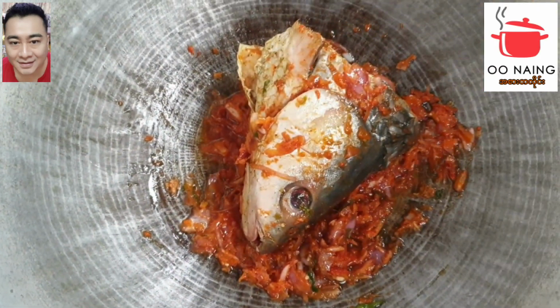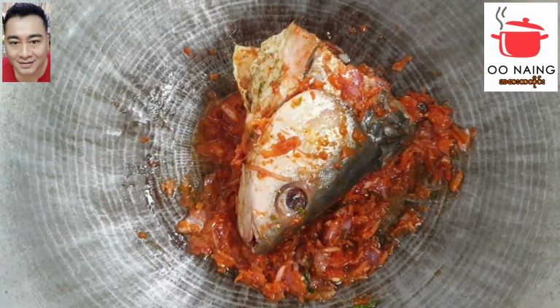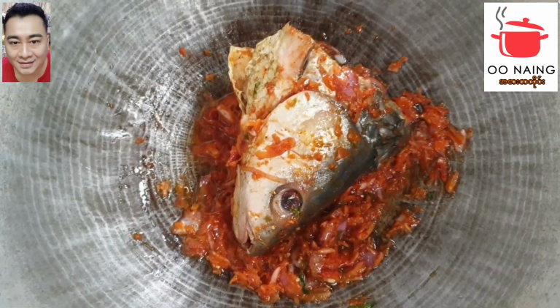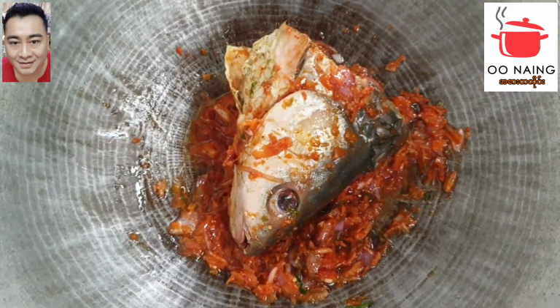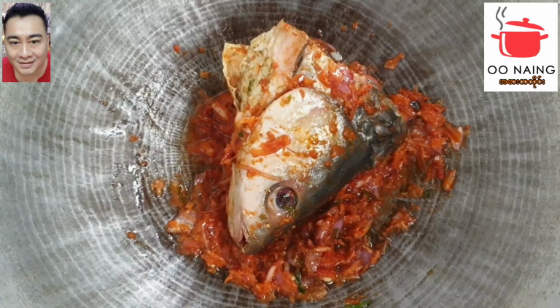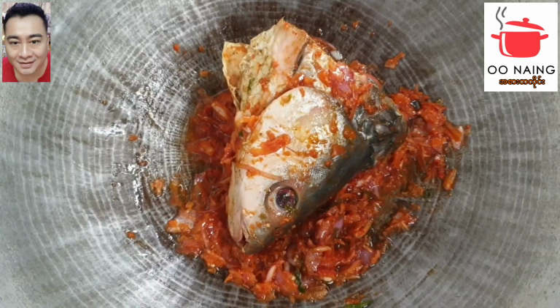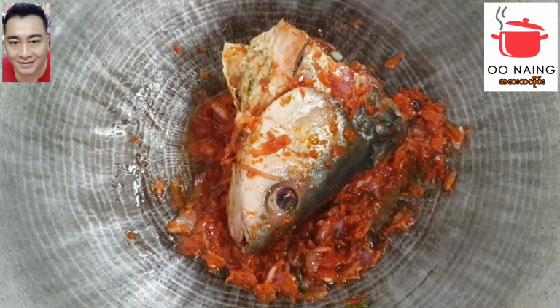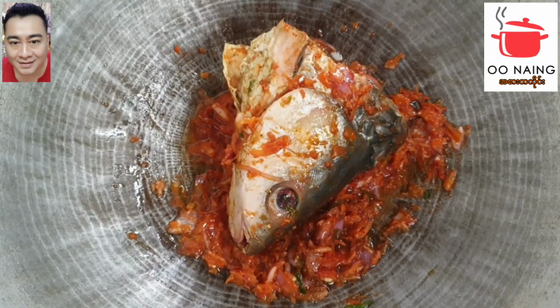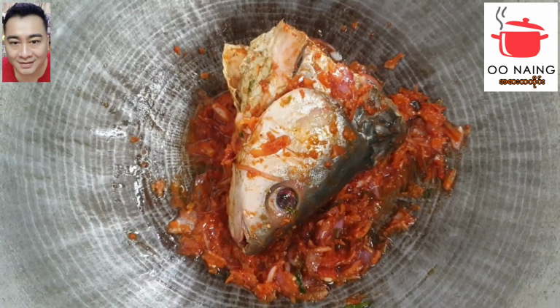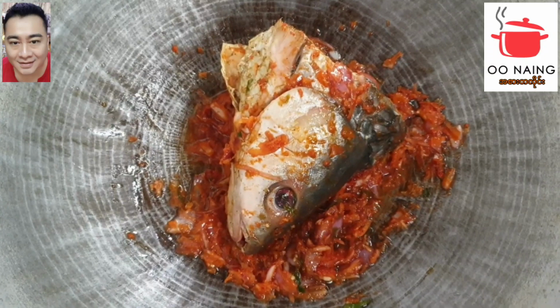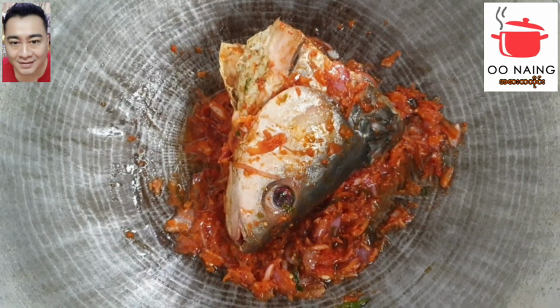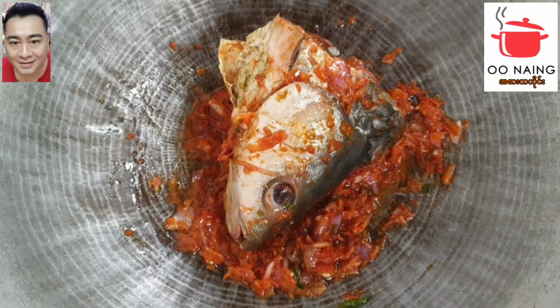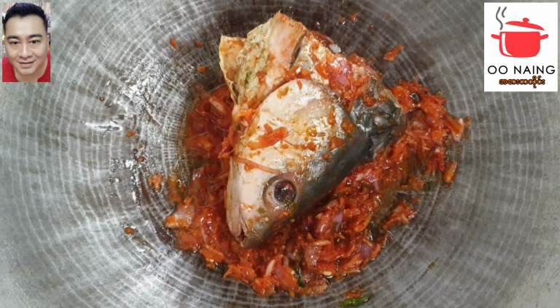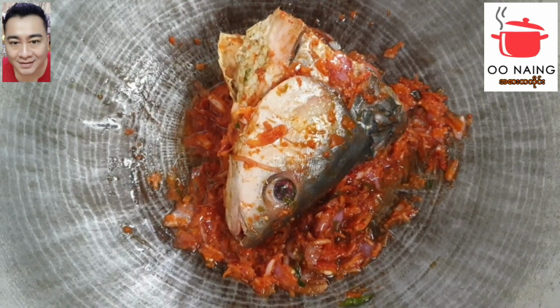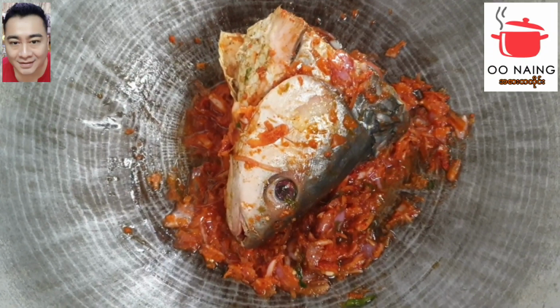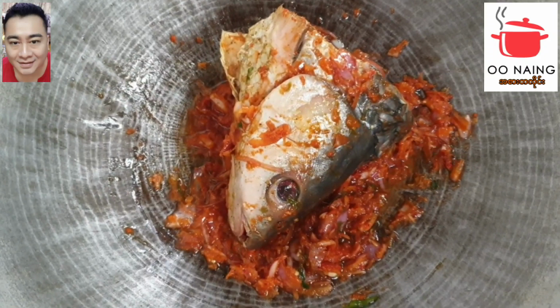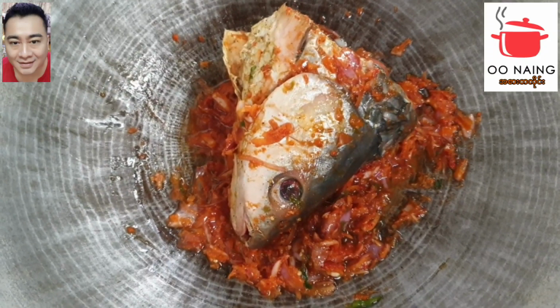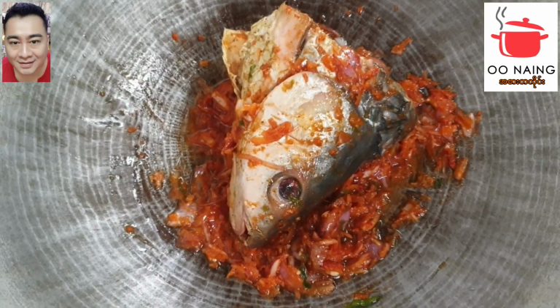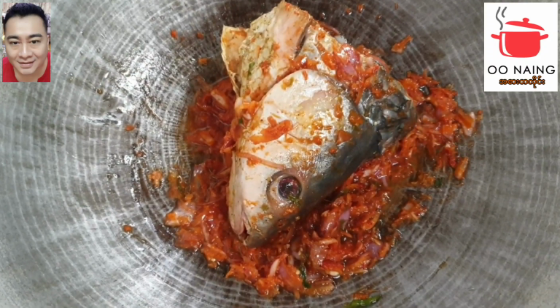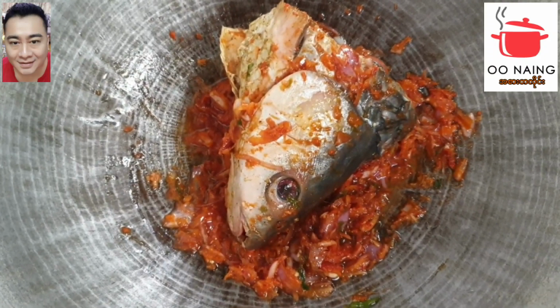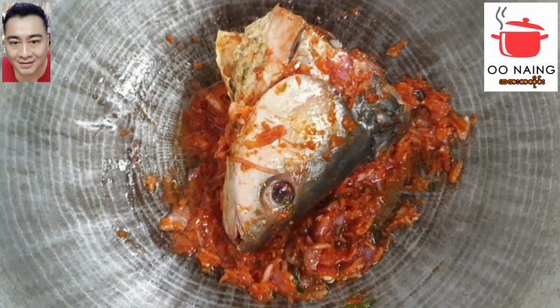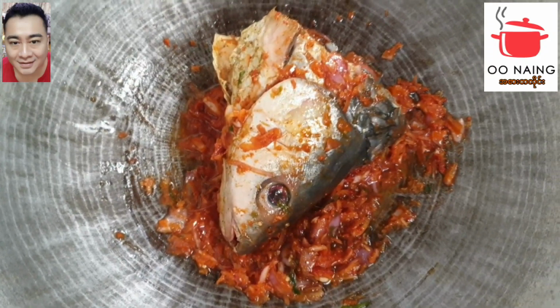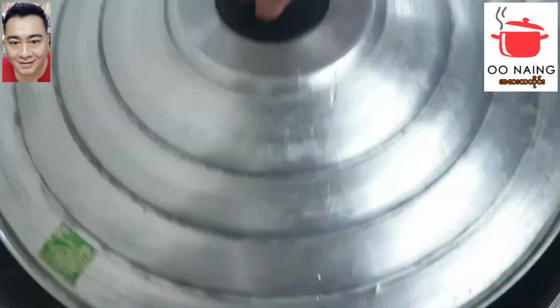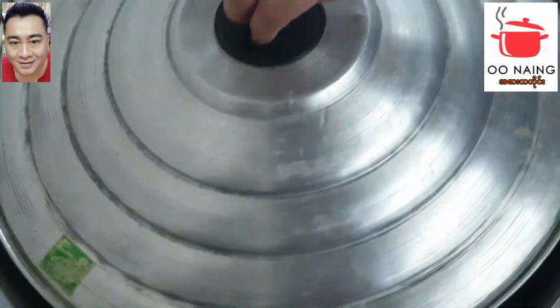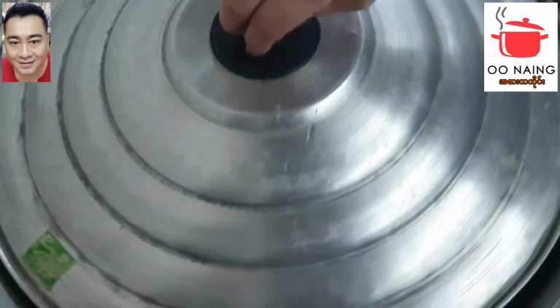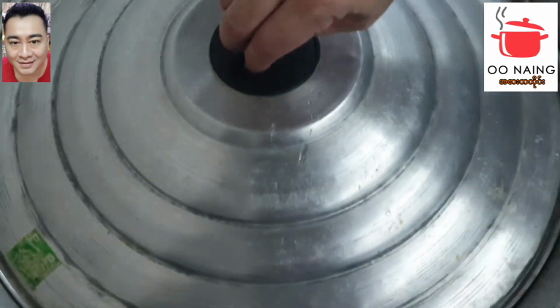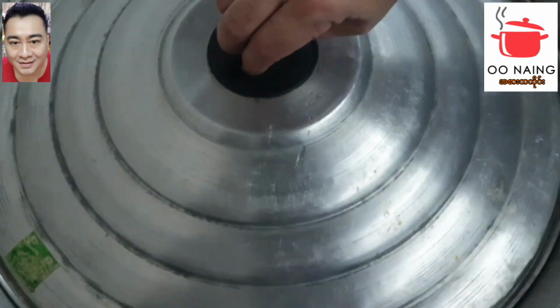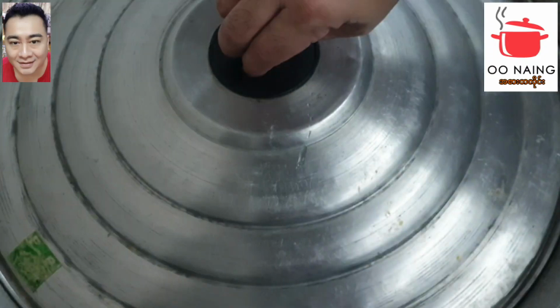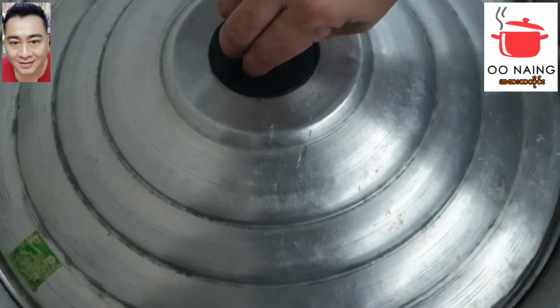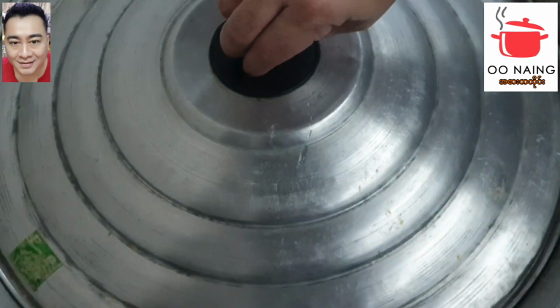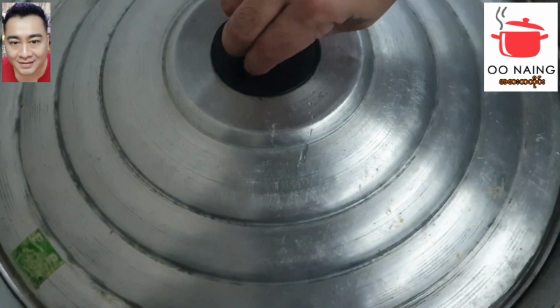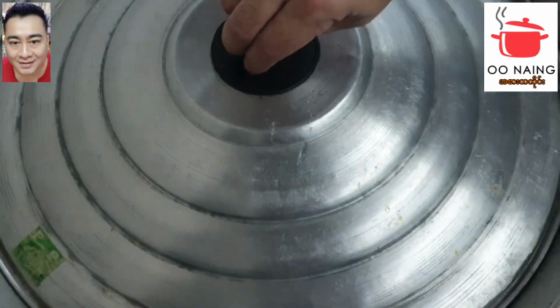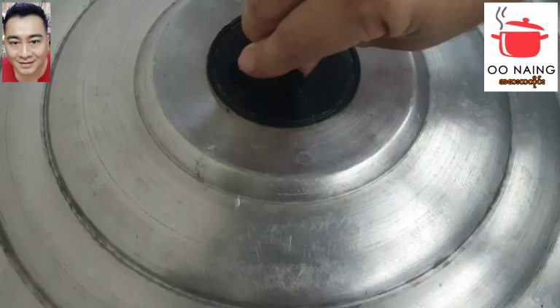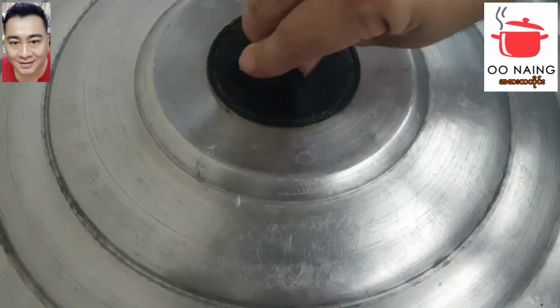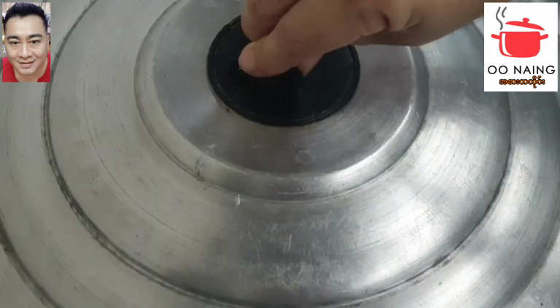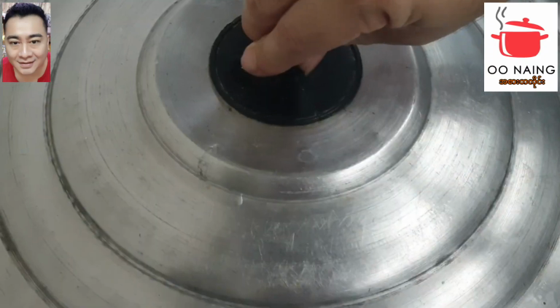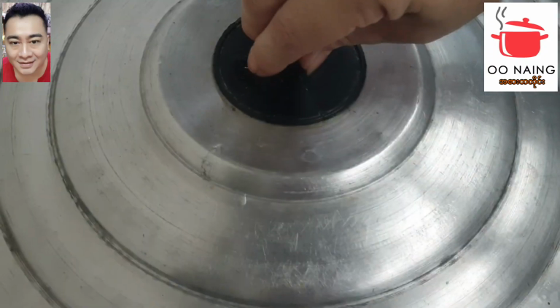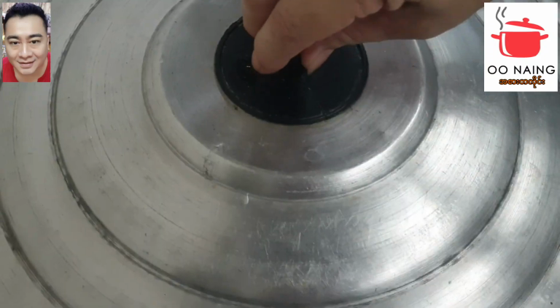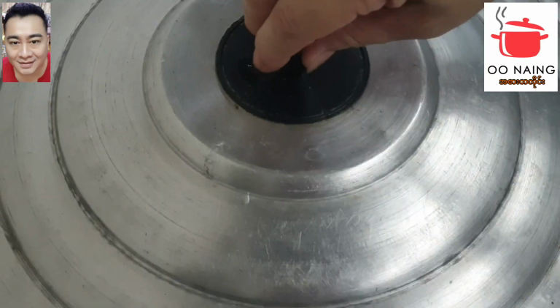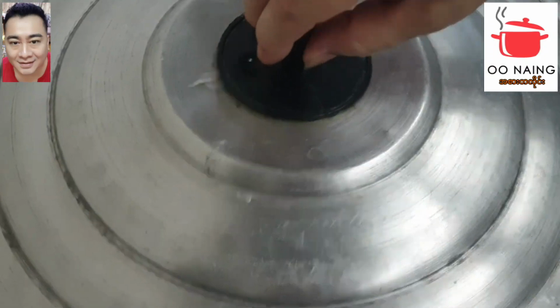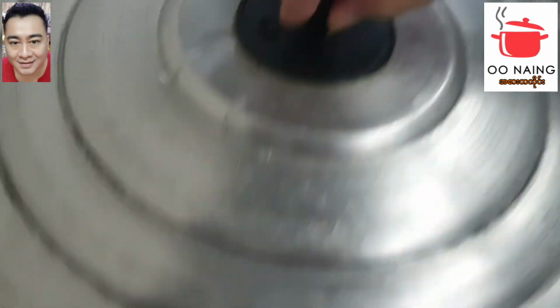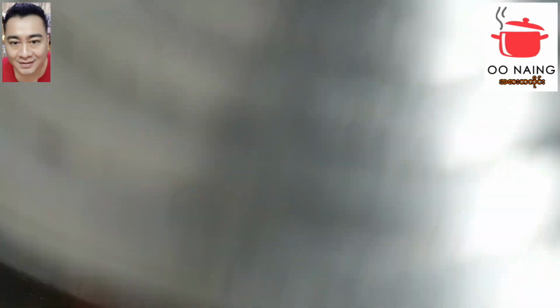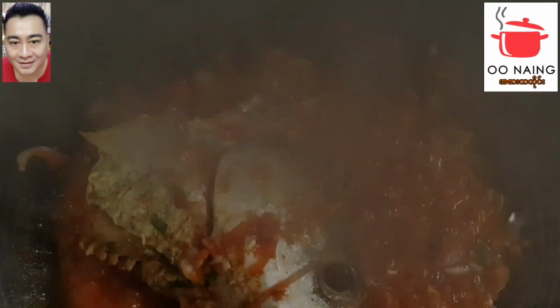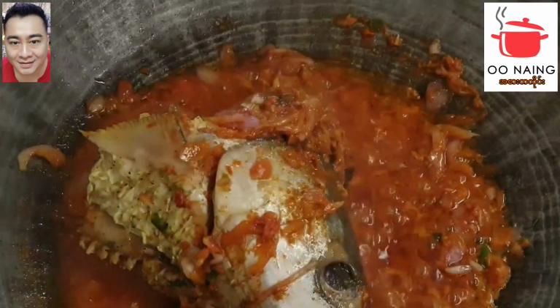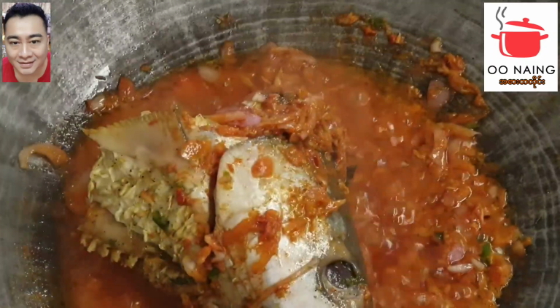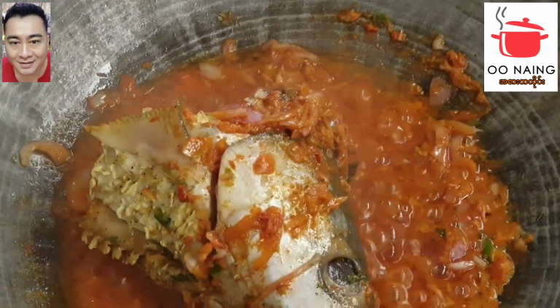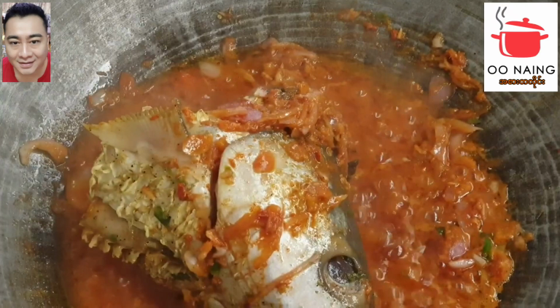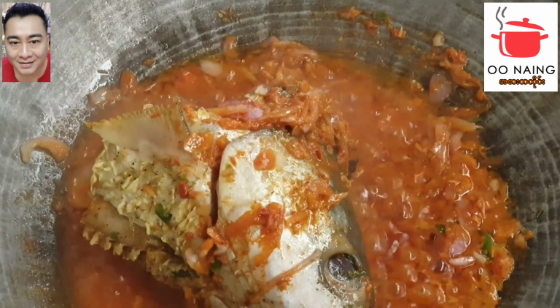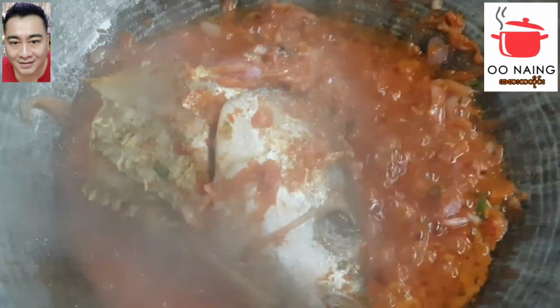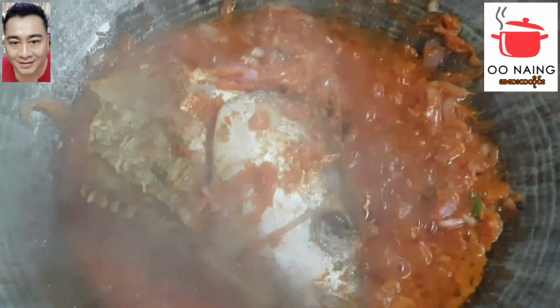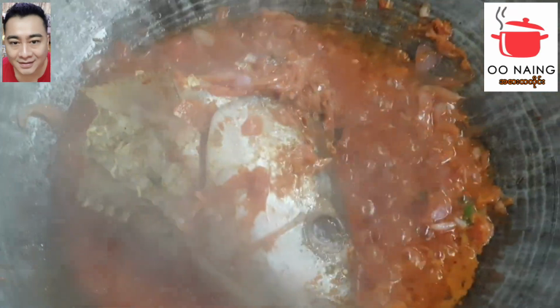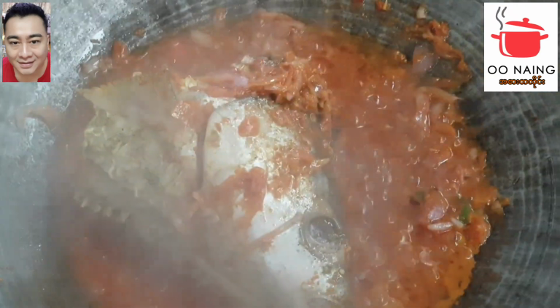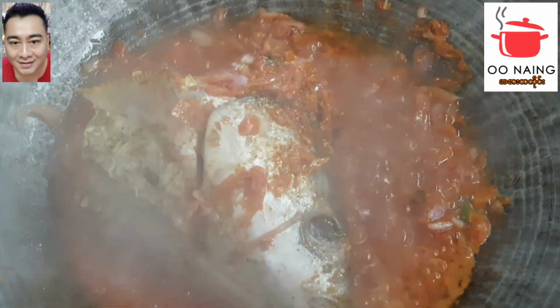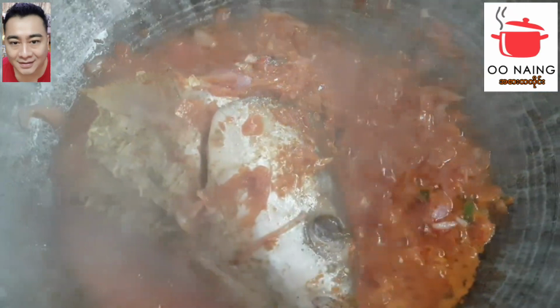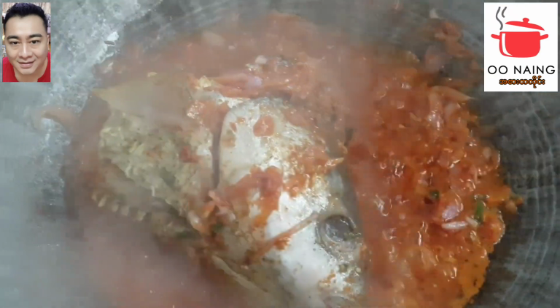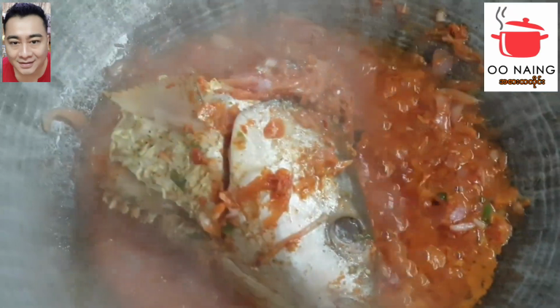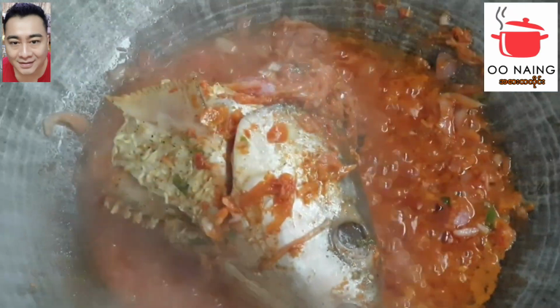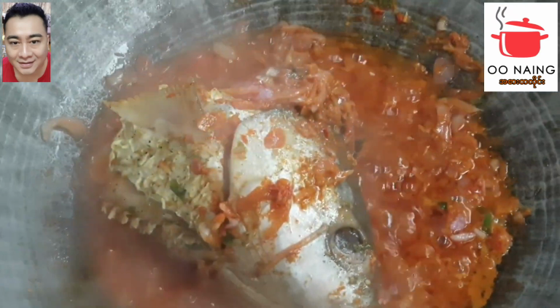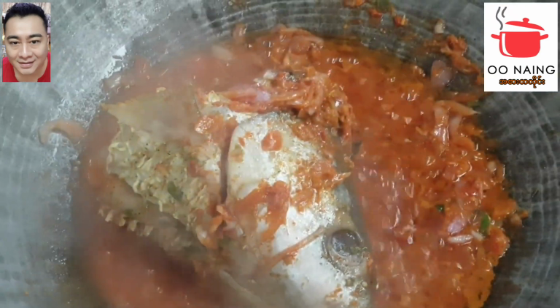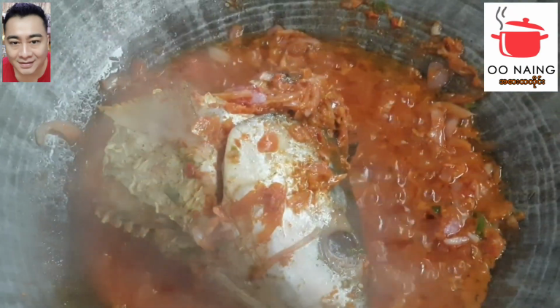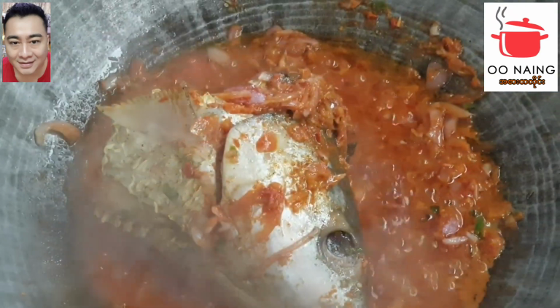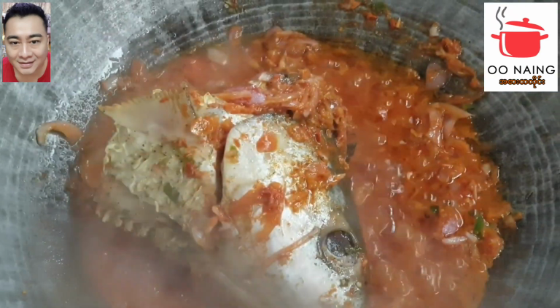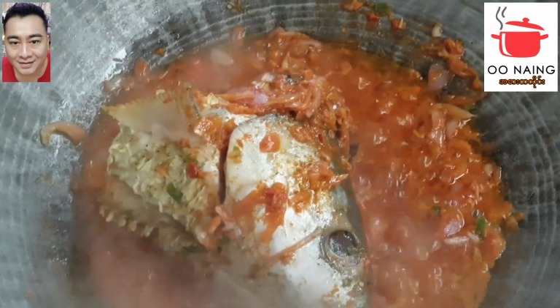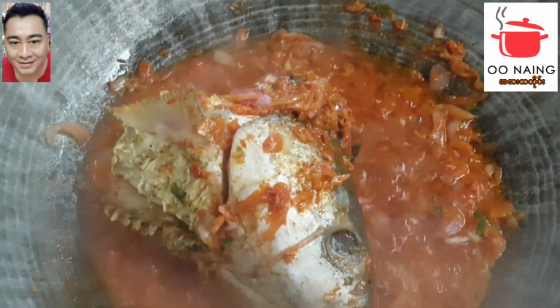Then we will cook the meat. We will cook the meat.